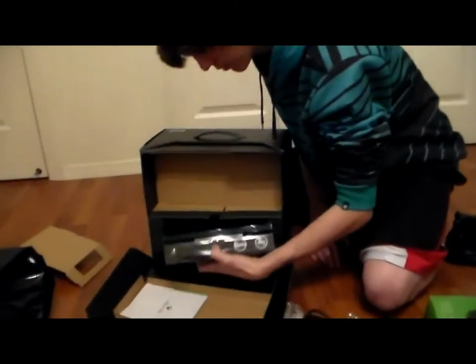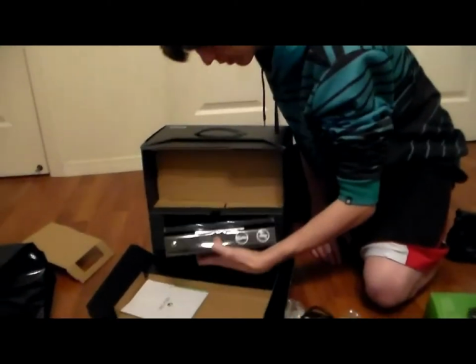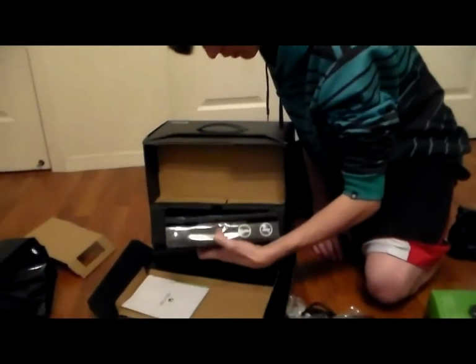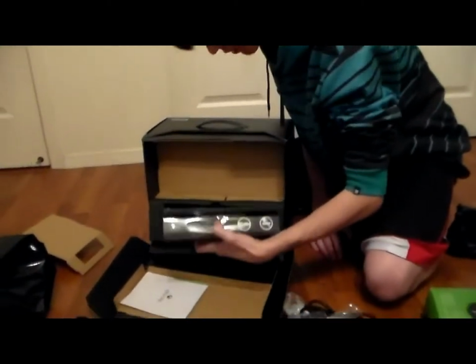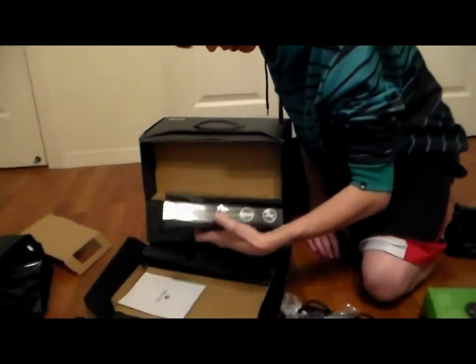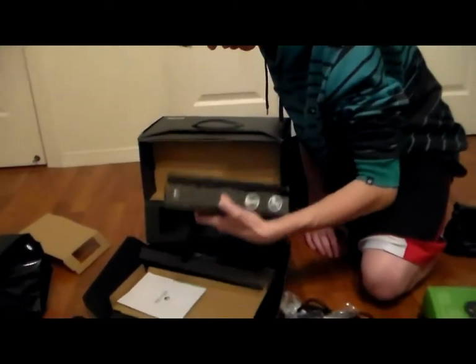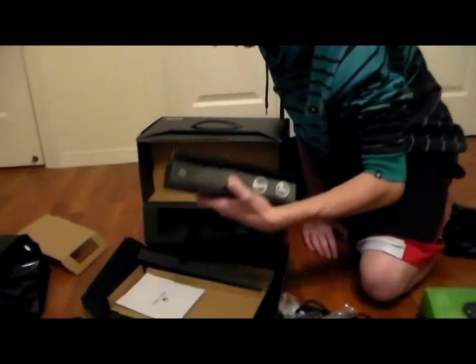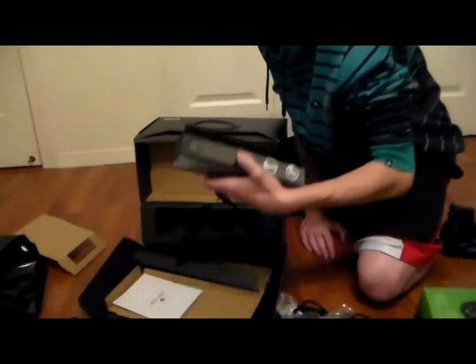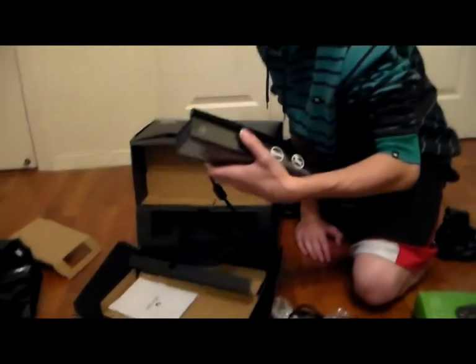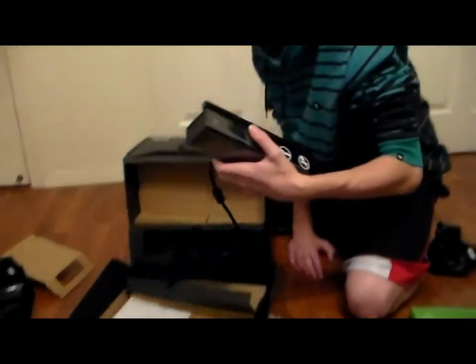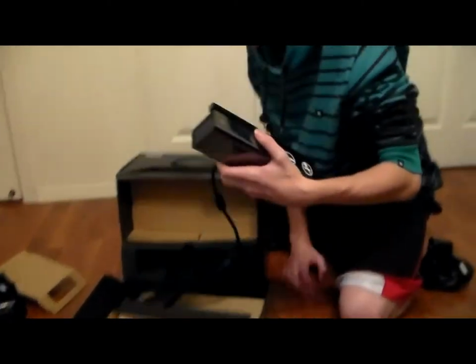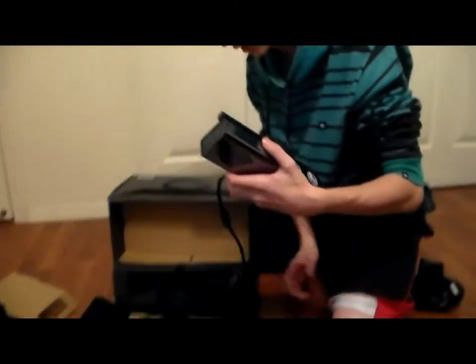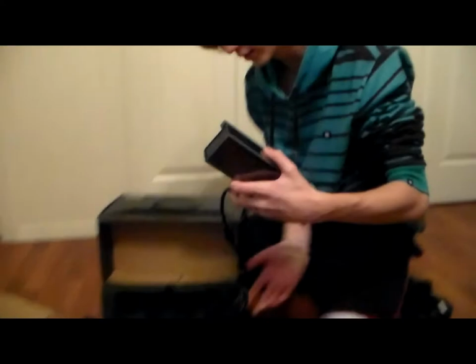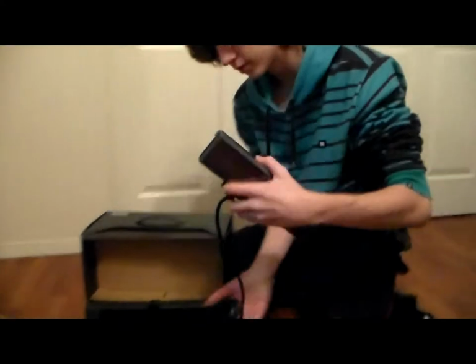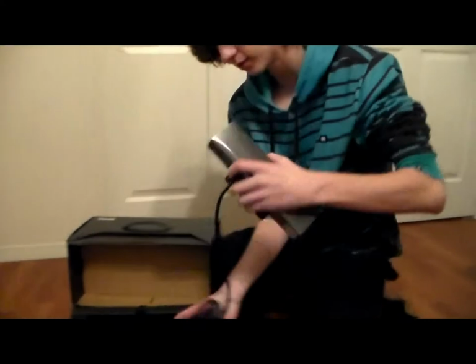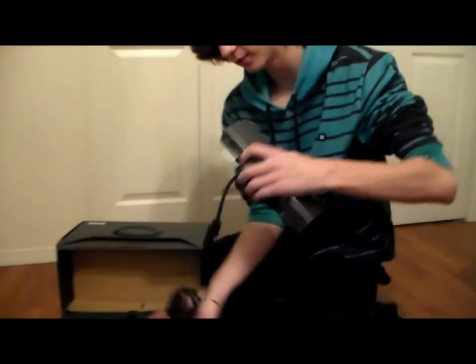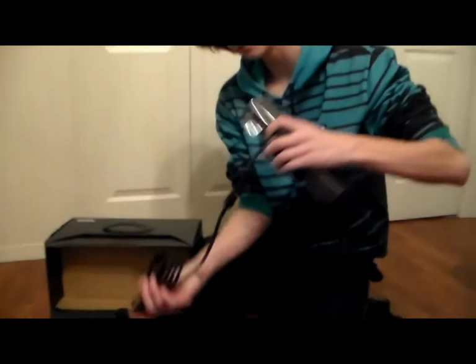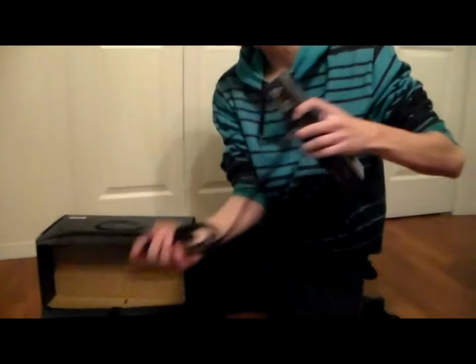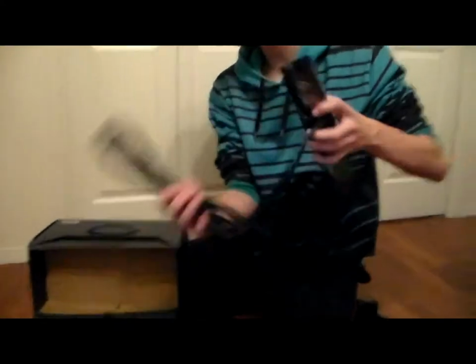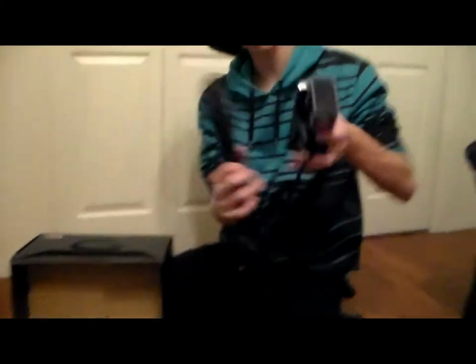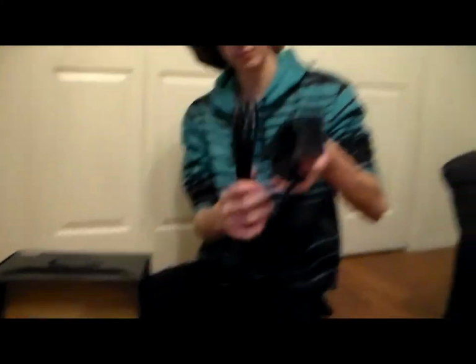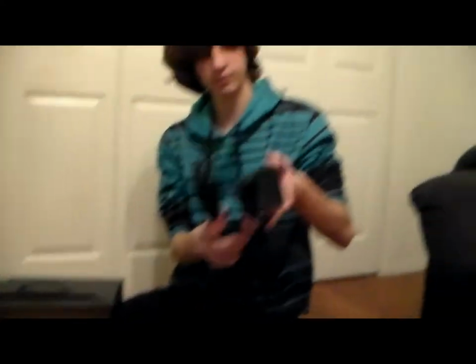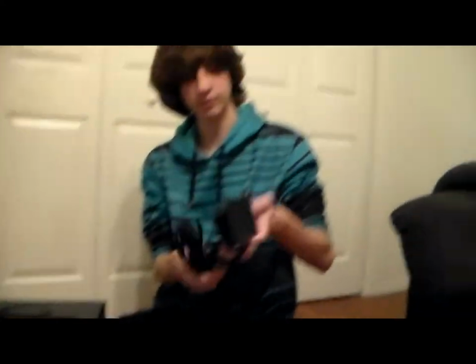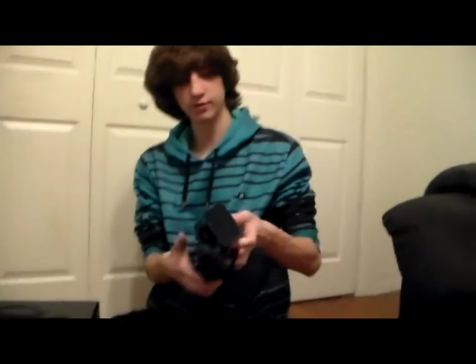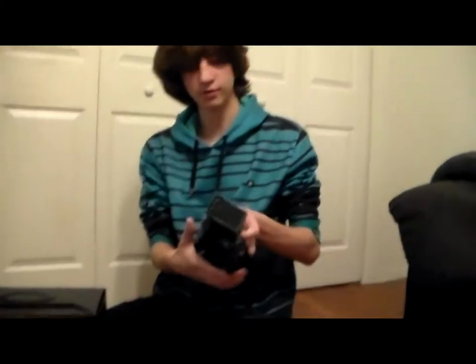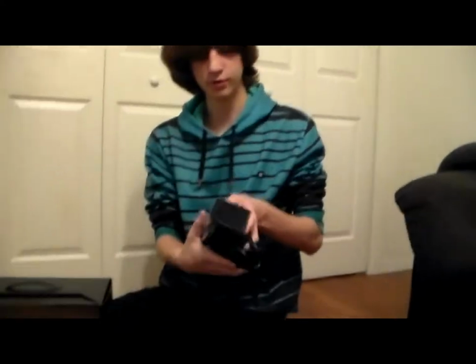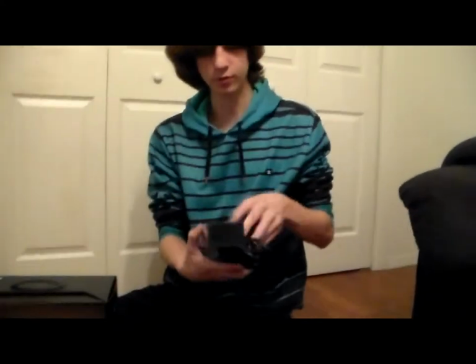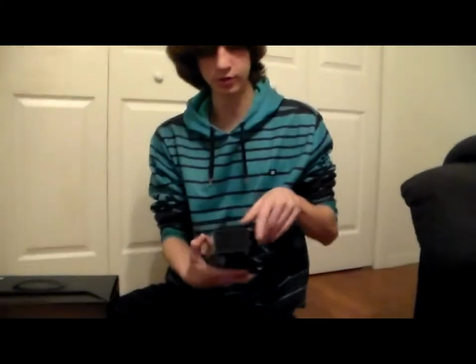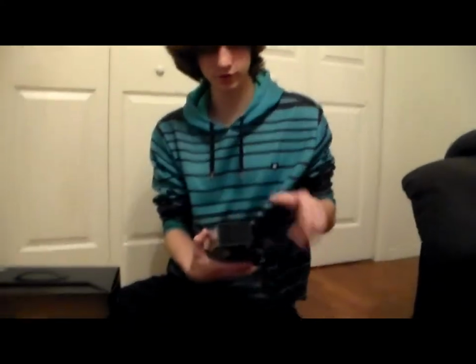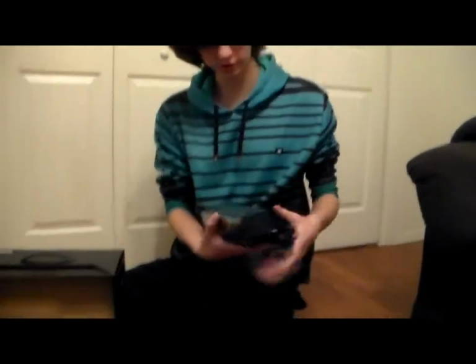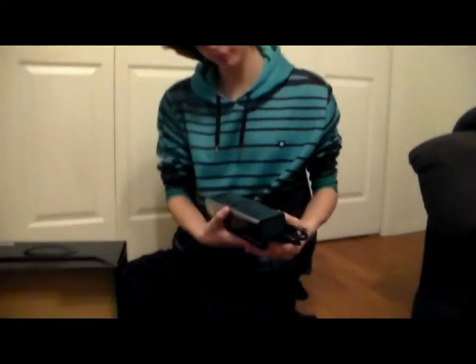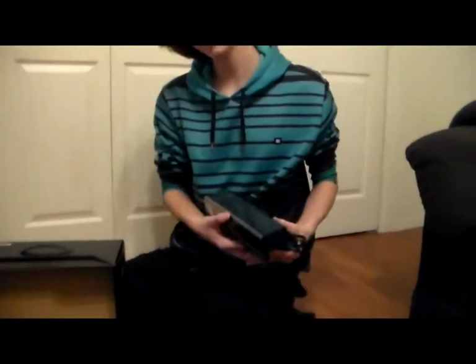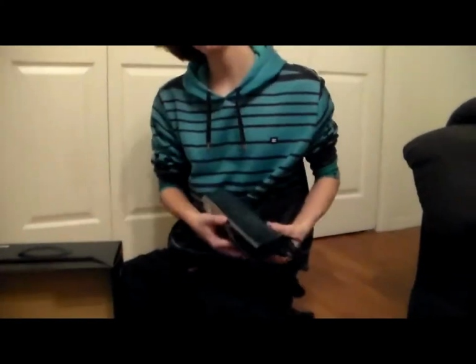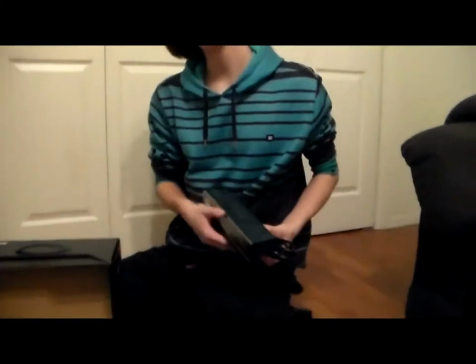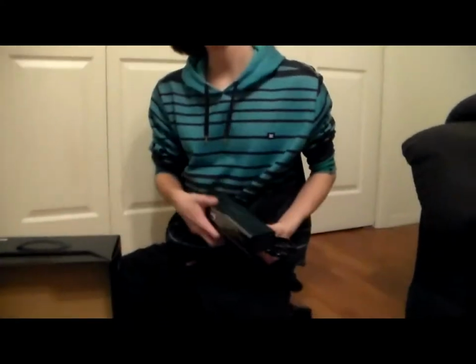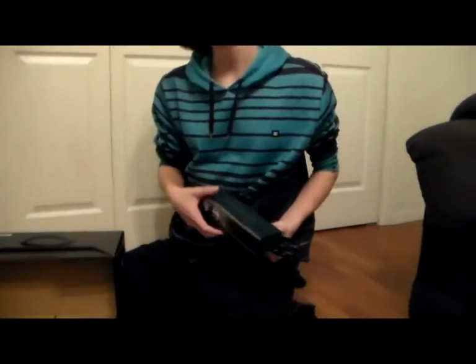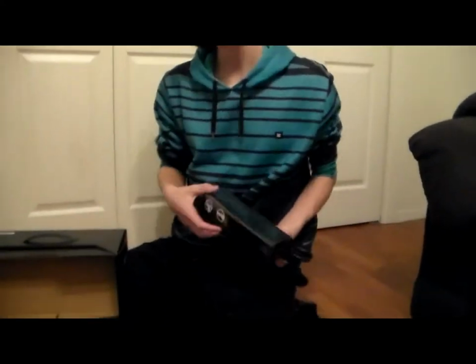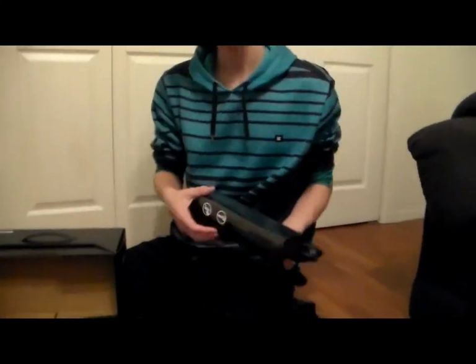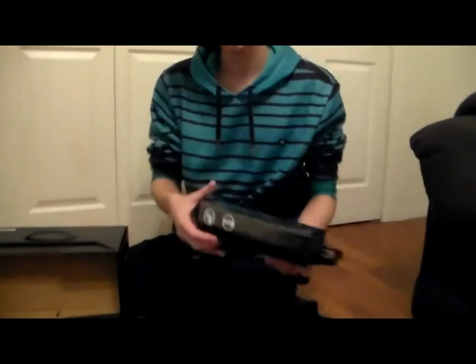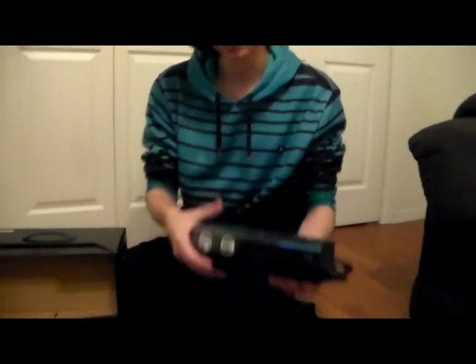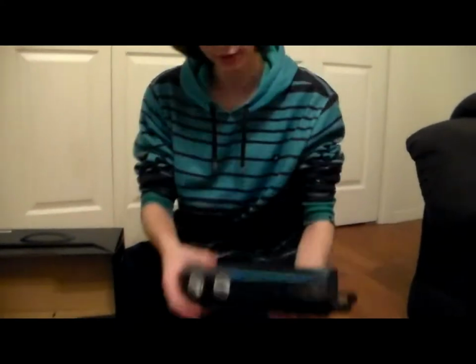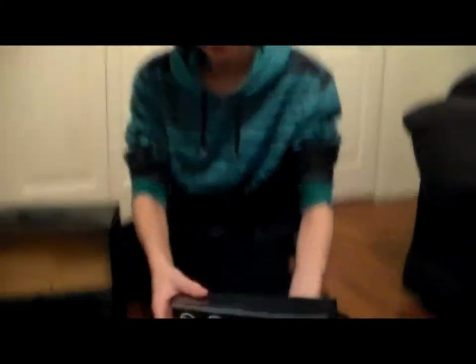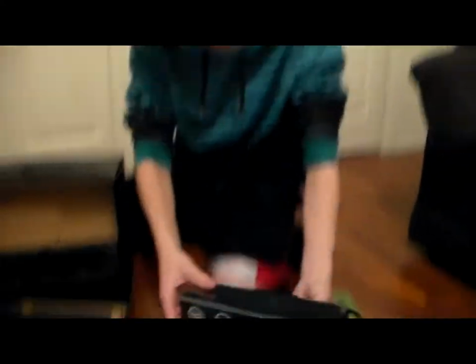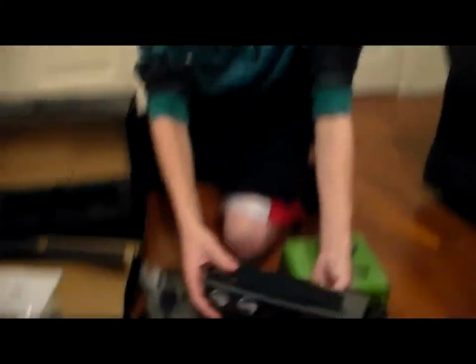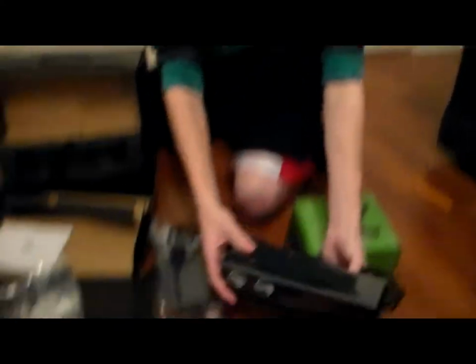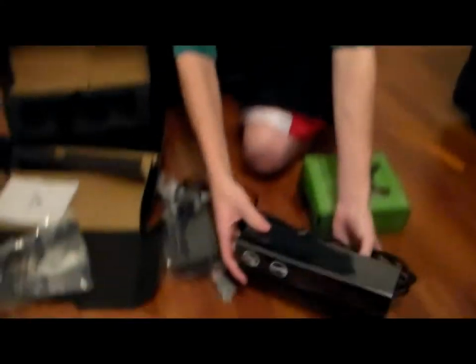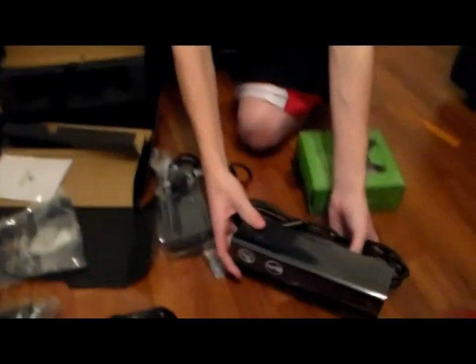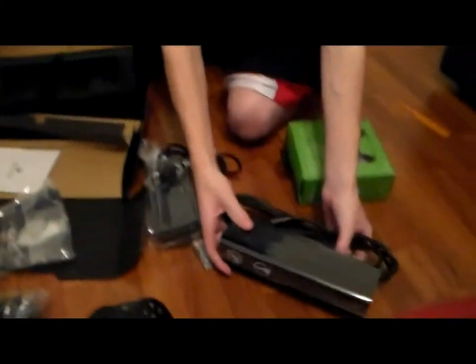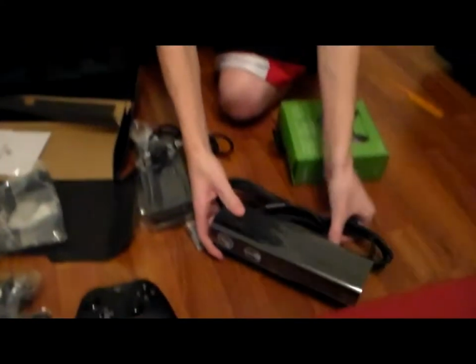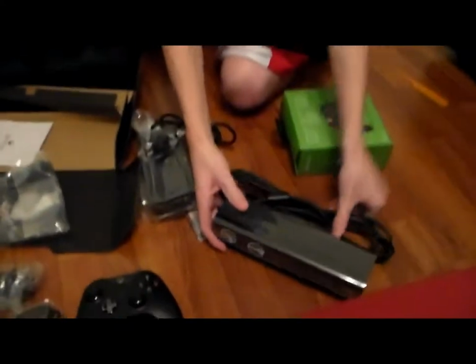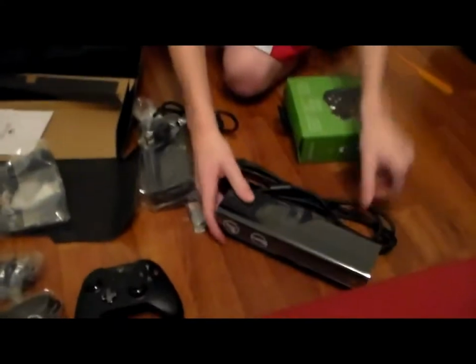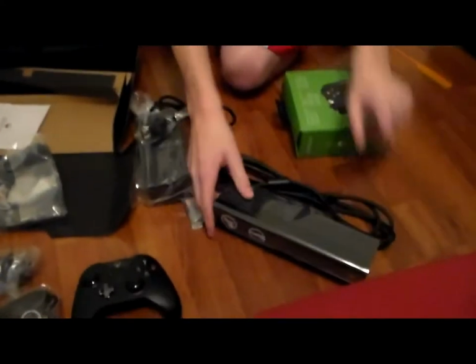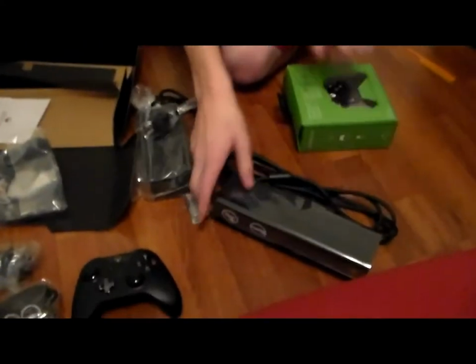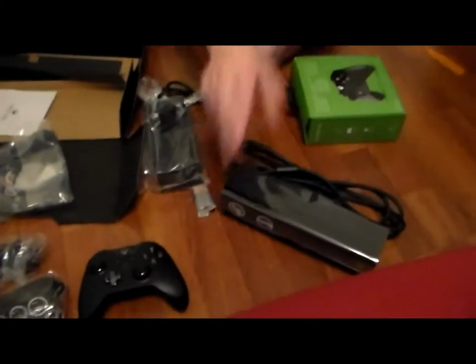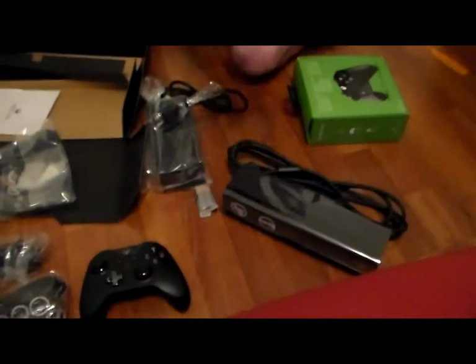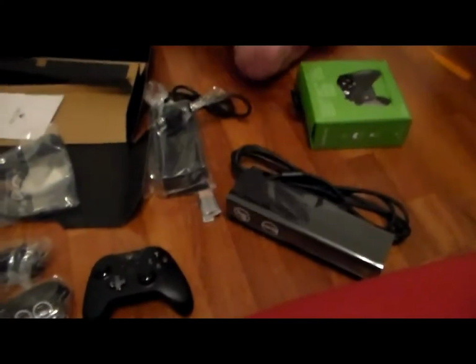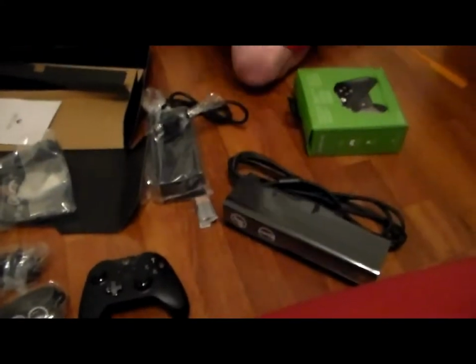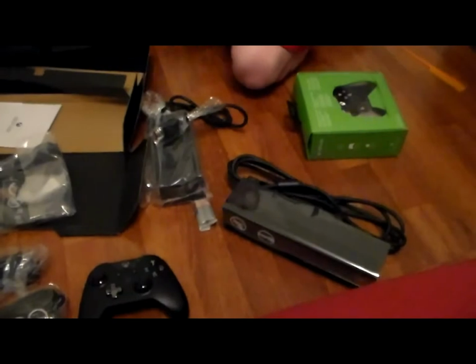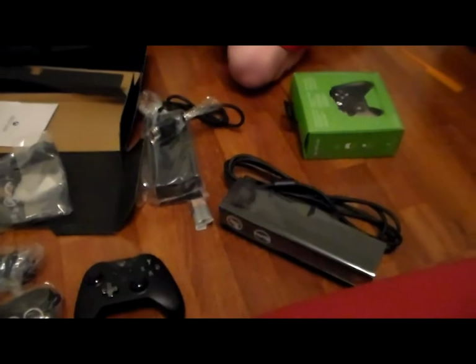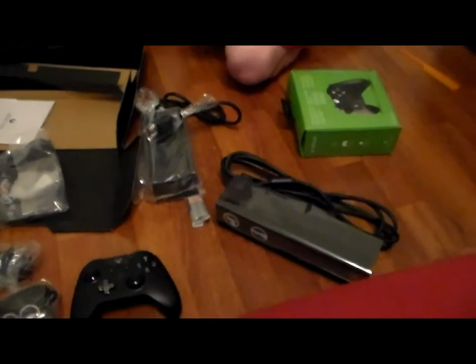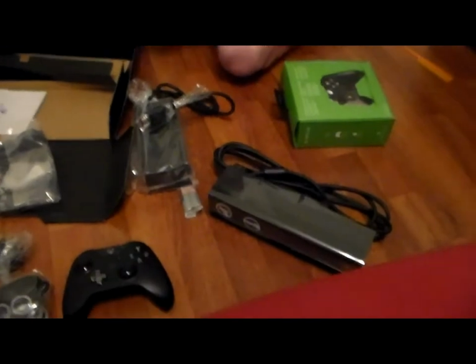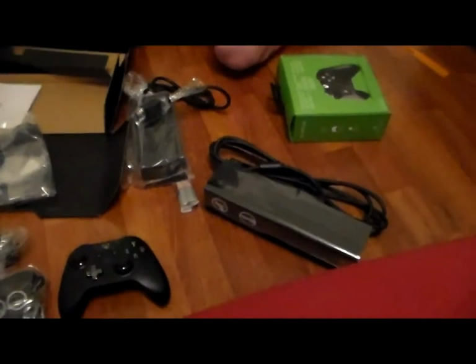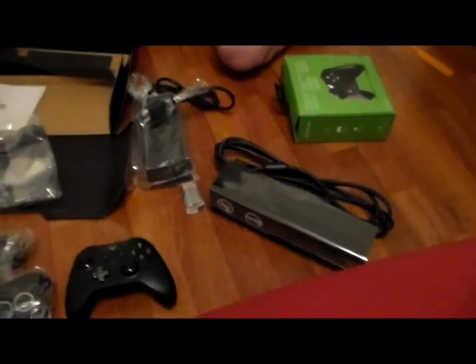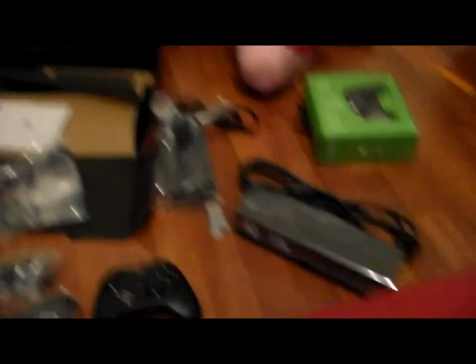Here's the Kinect — it comes with it. Yeah, it should for $600.